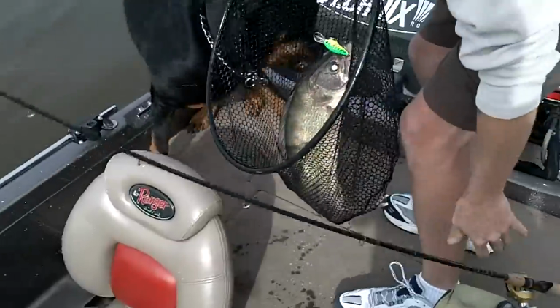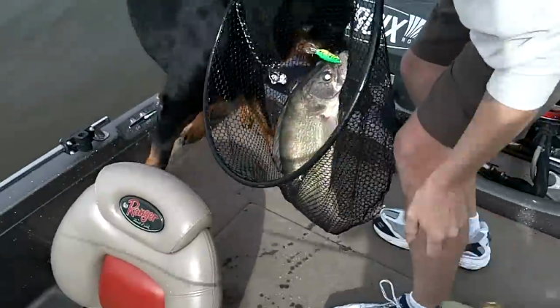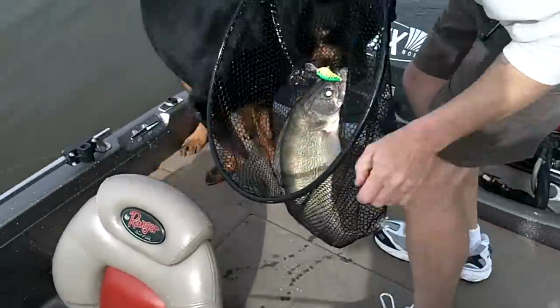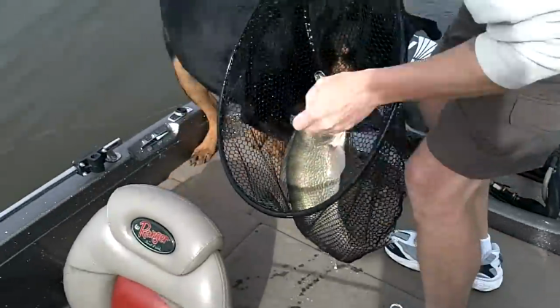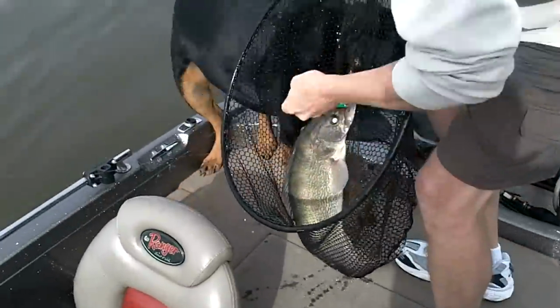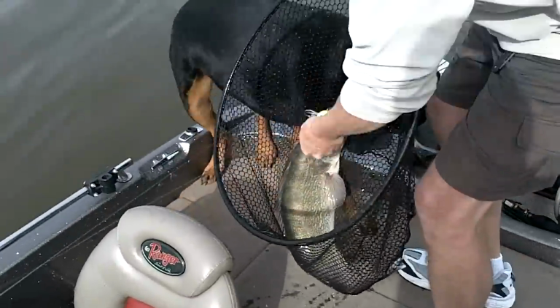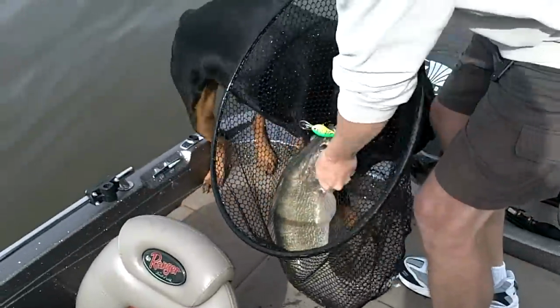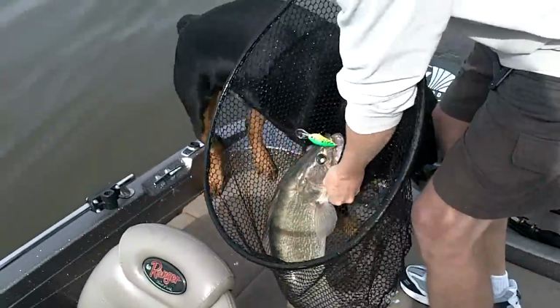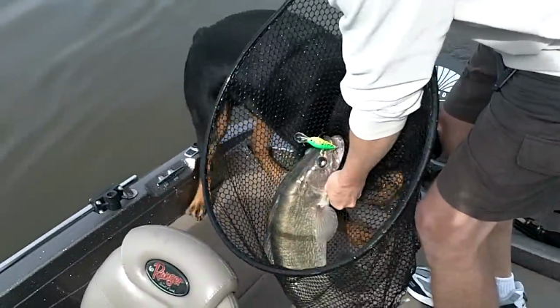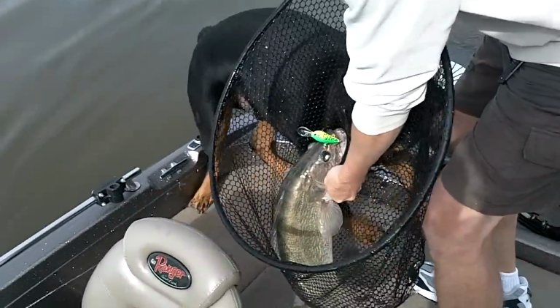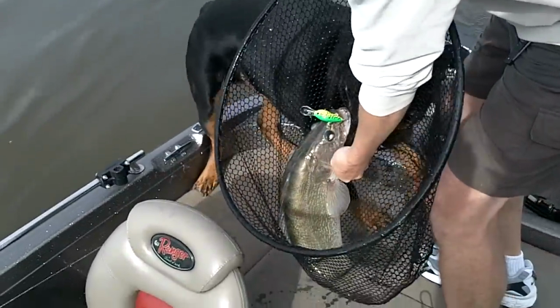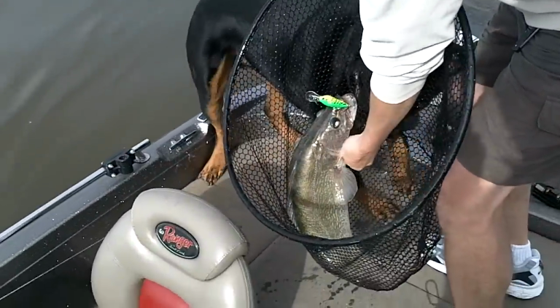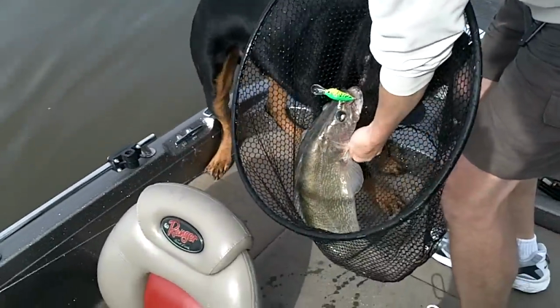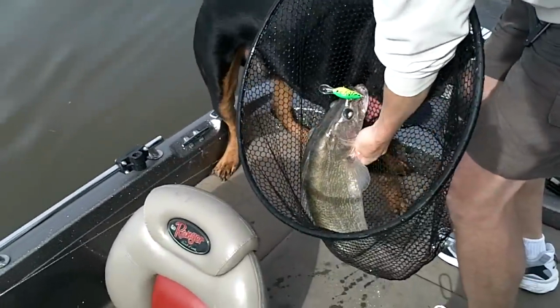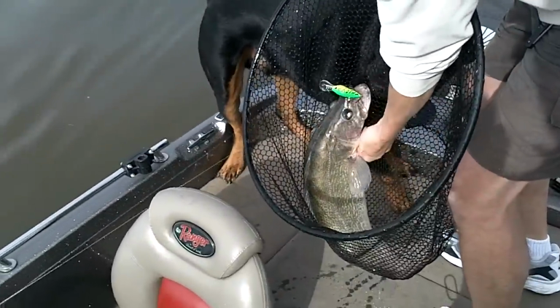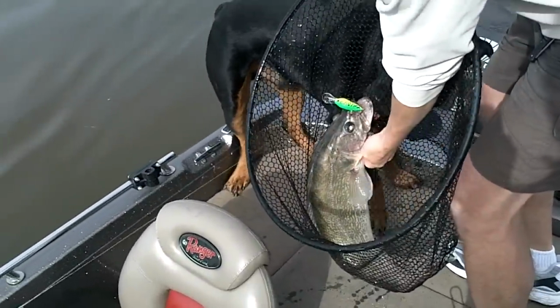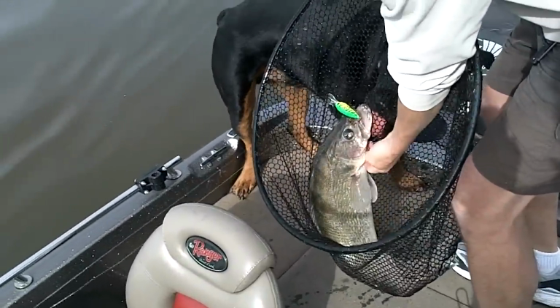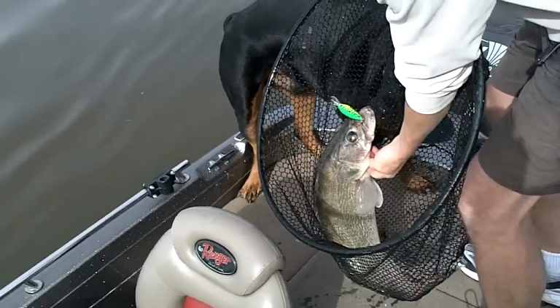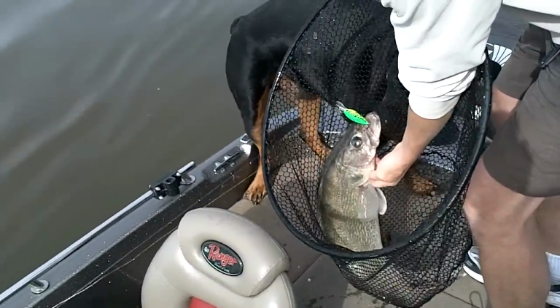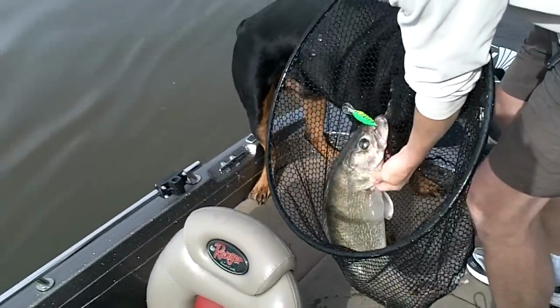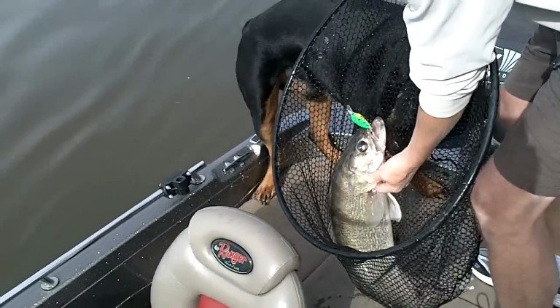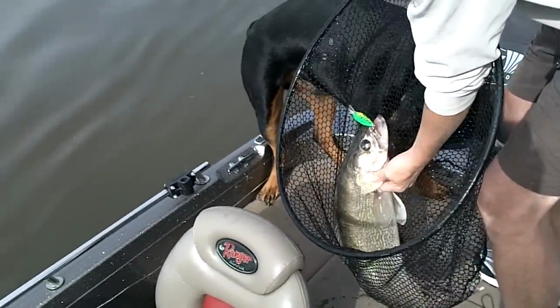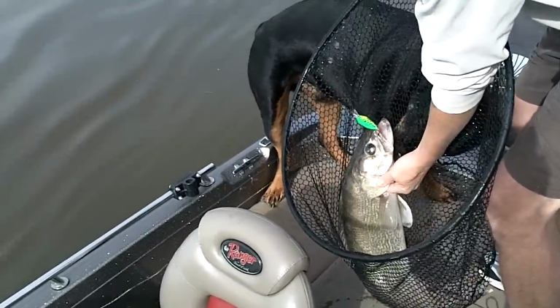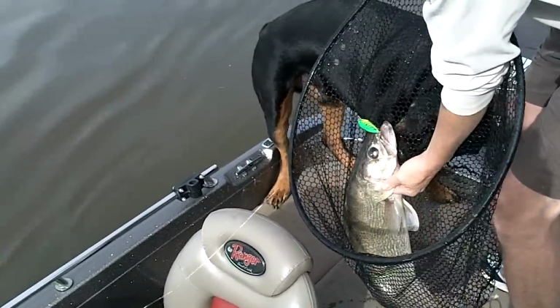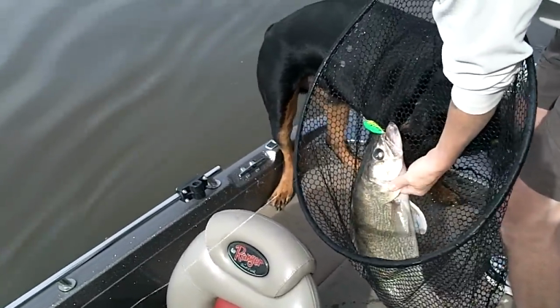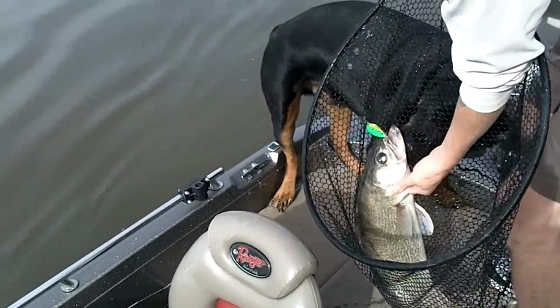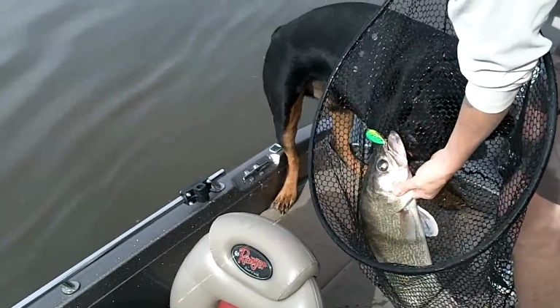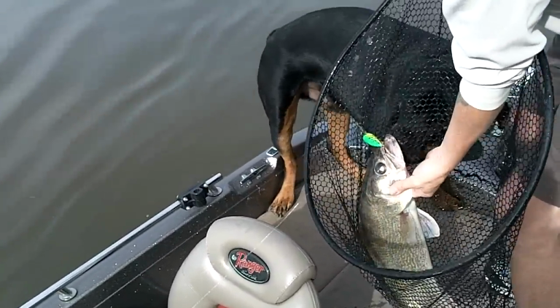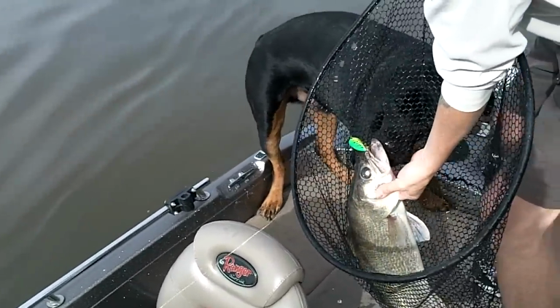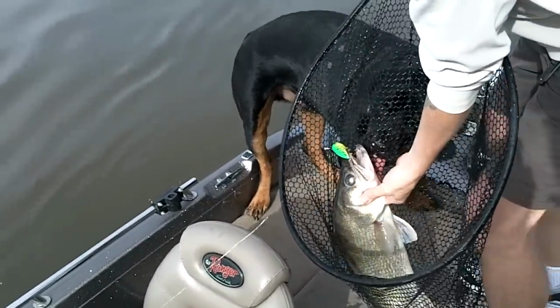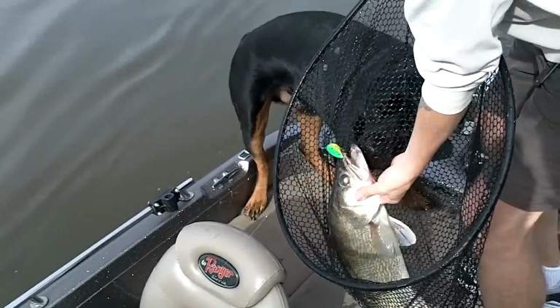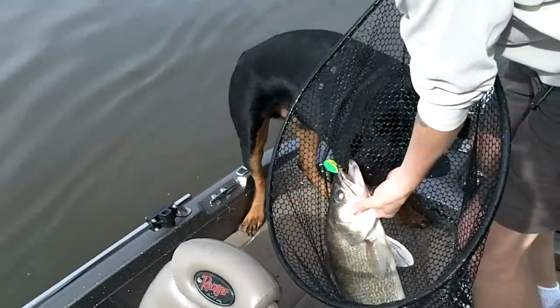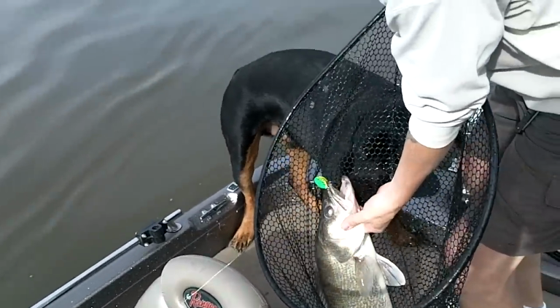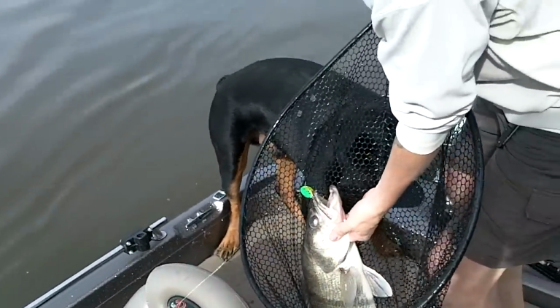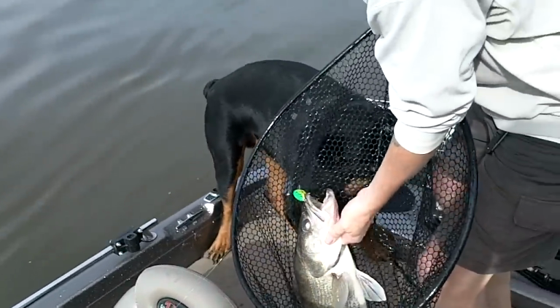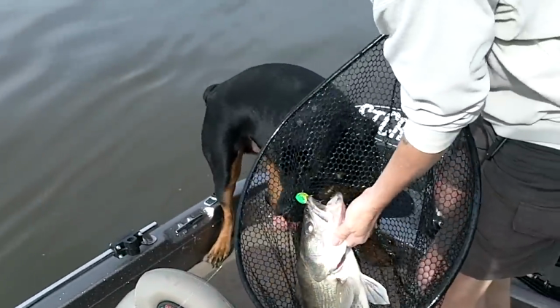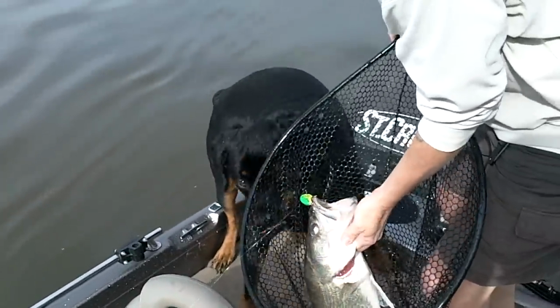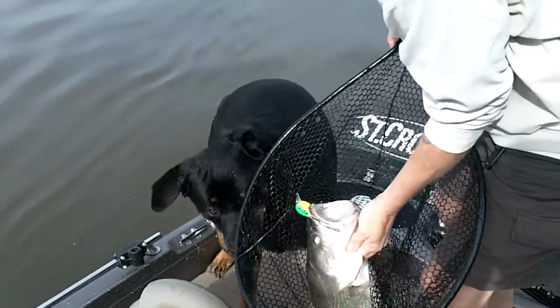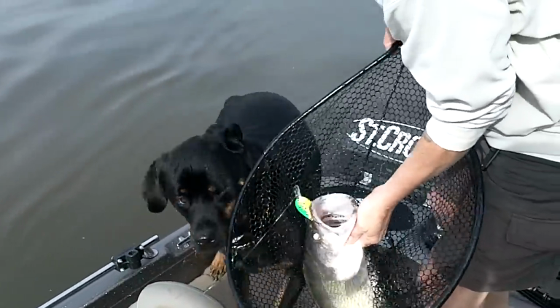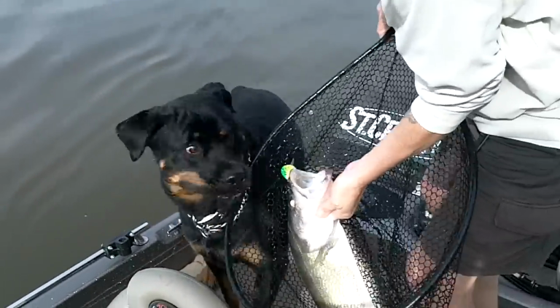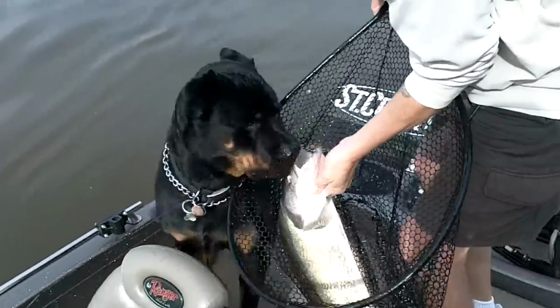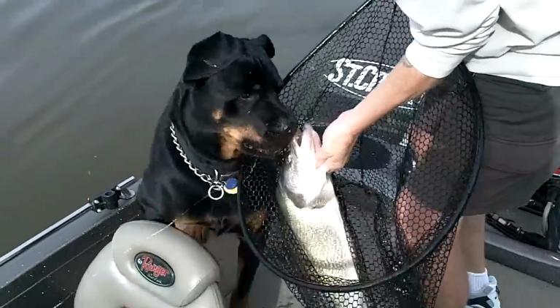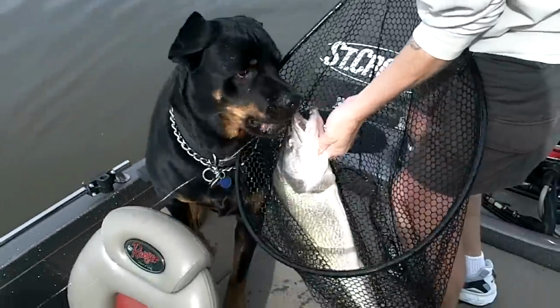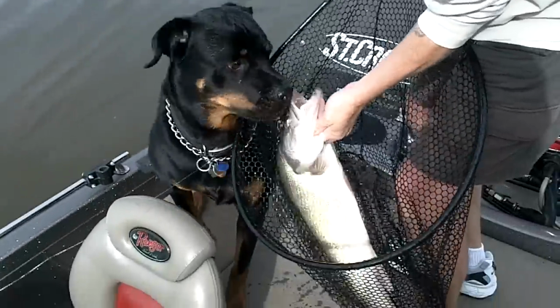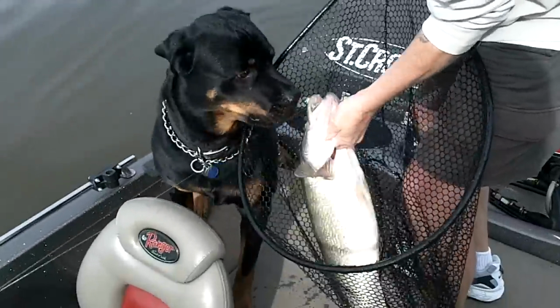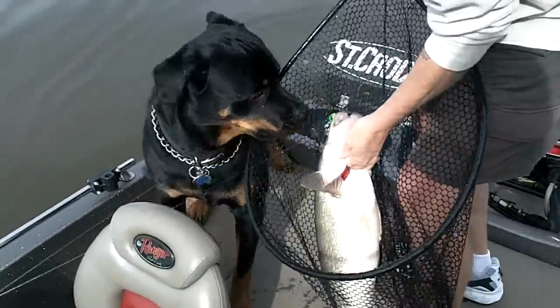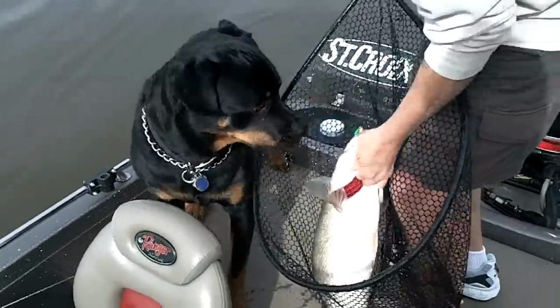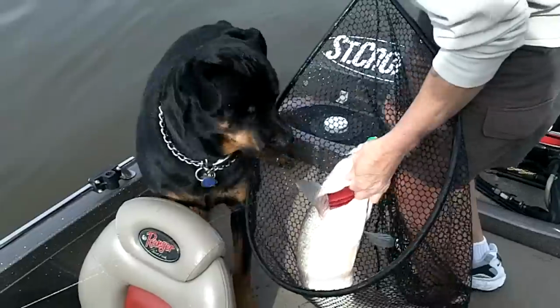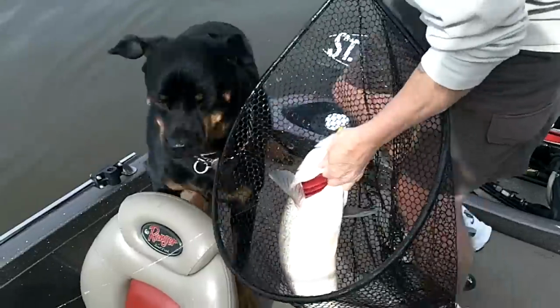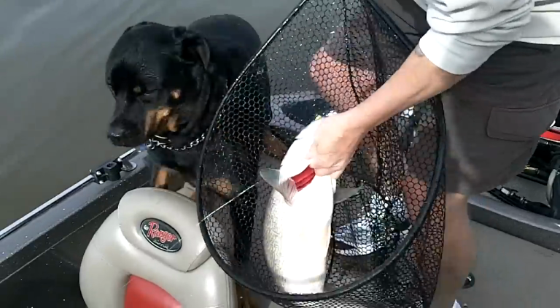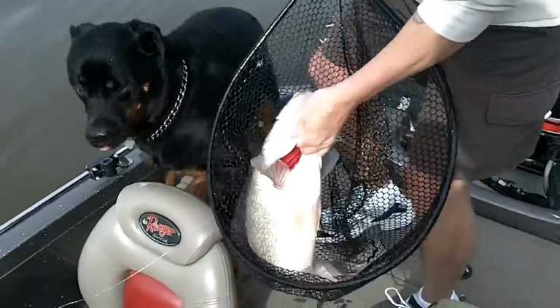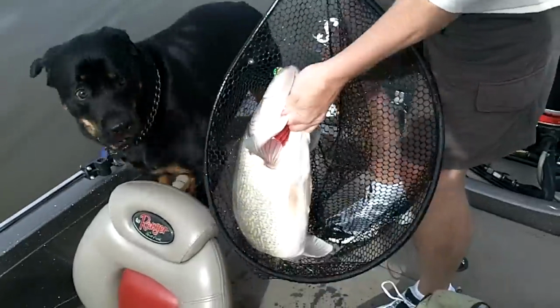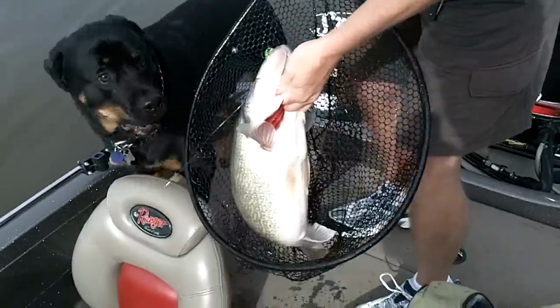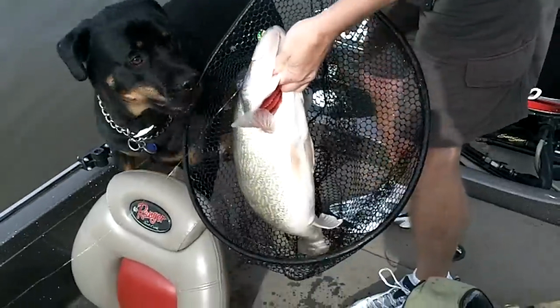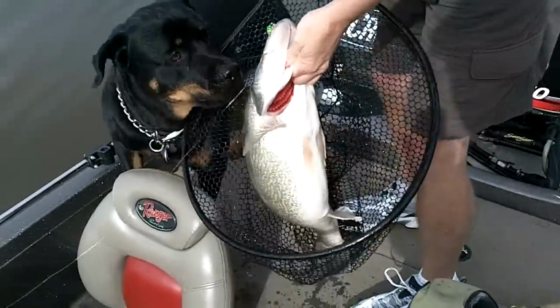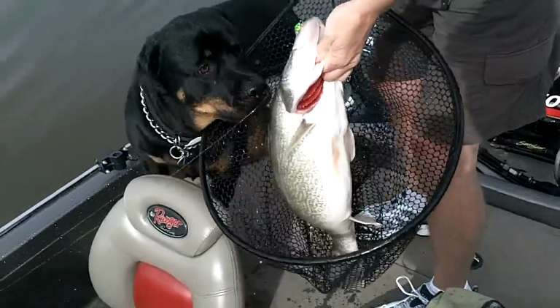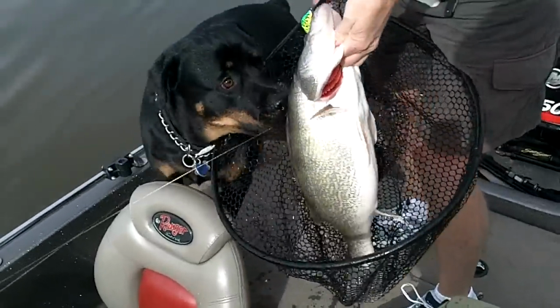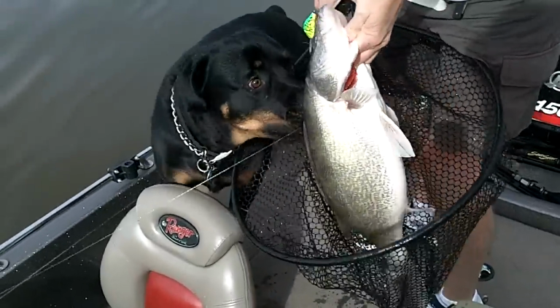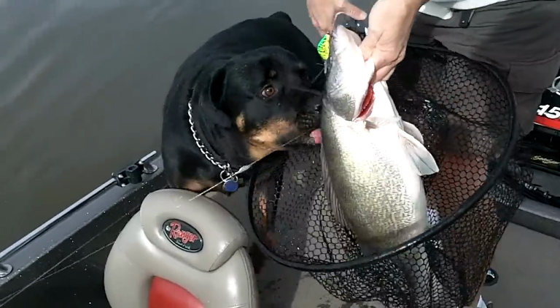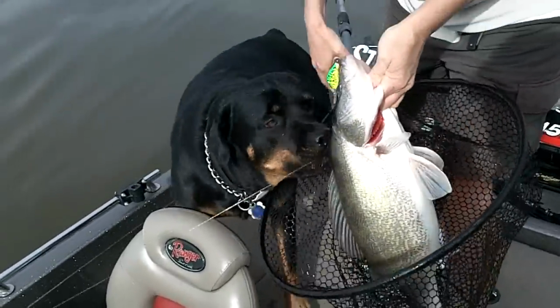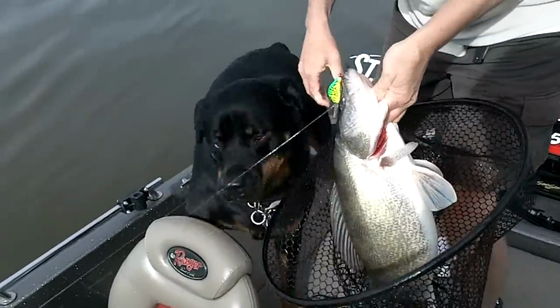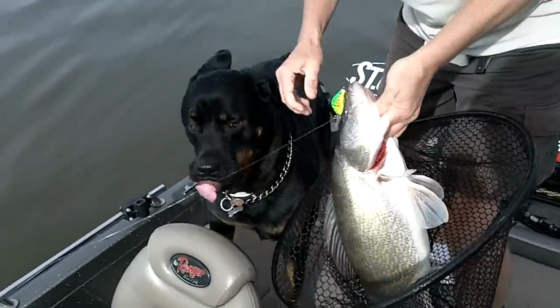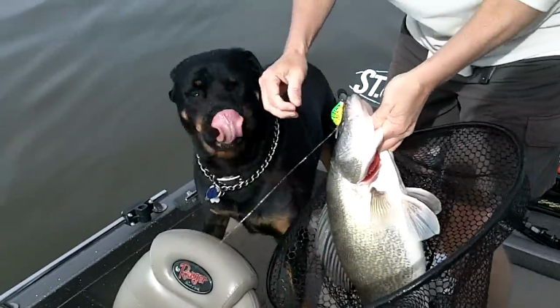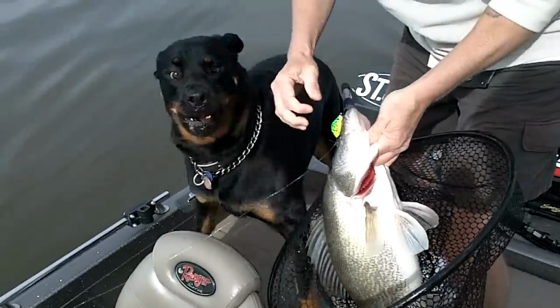There's a good solid eight, nine pounder. Get out of here, Brute!